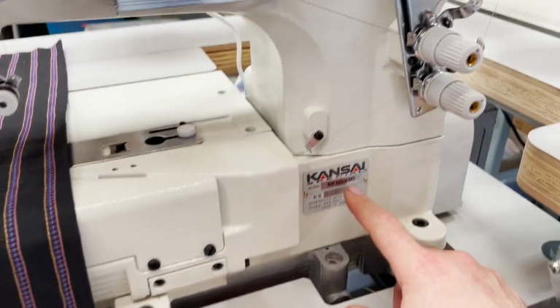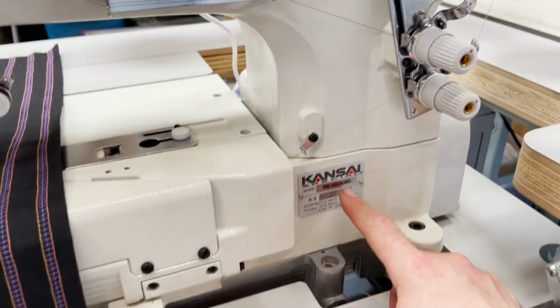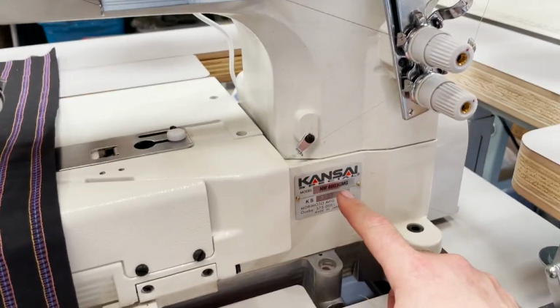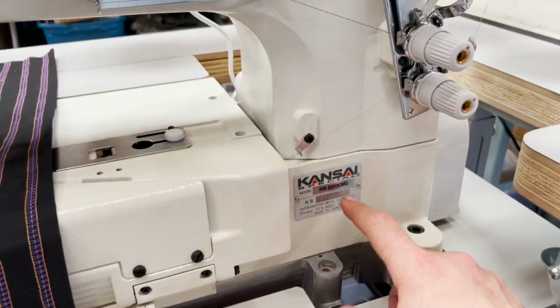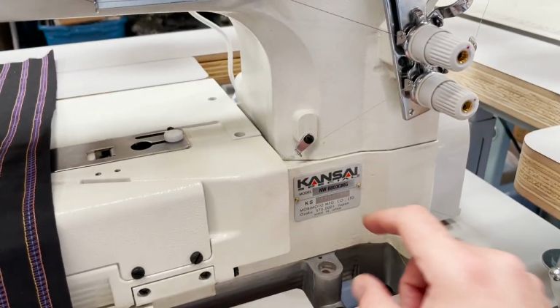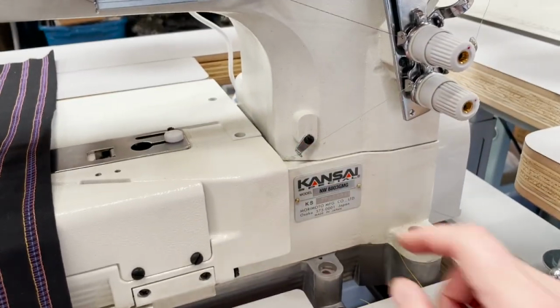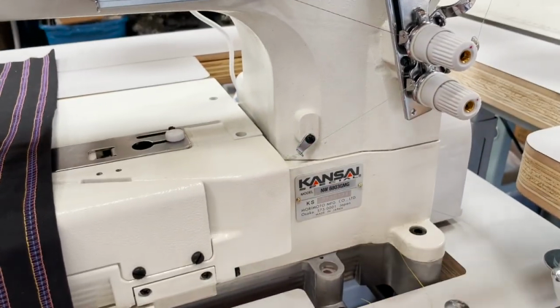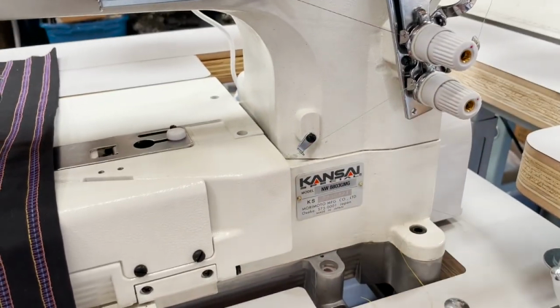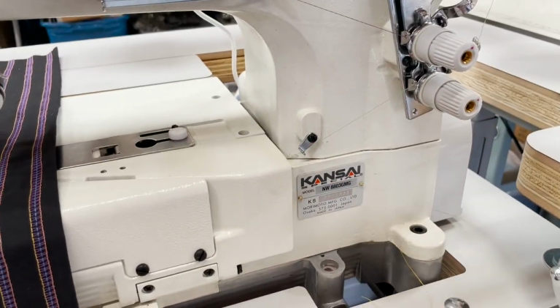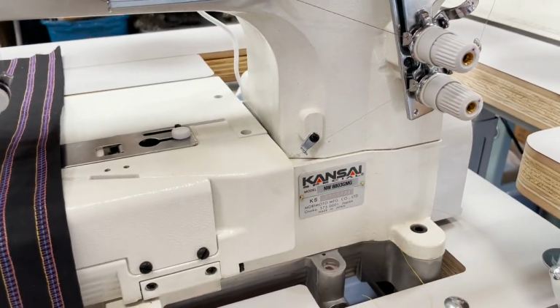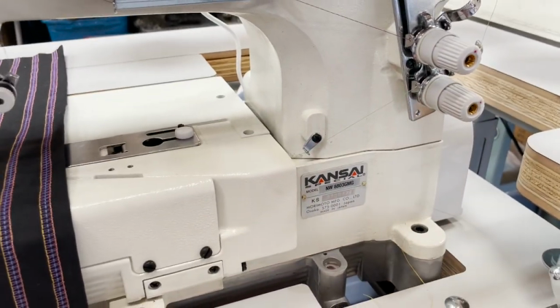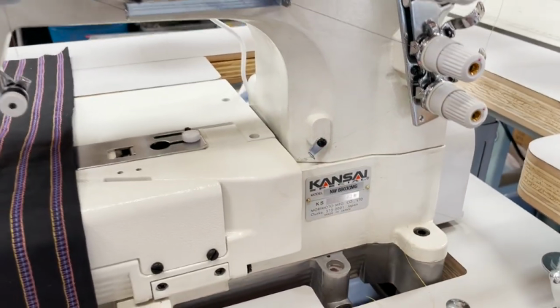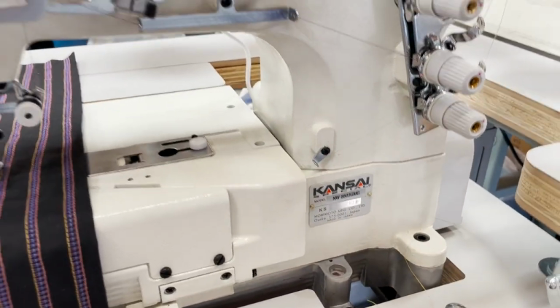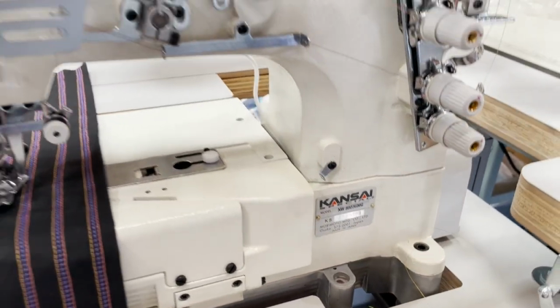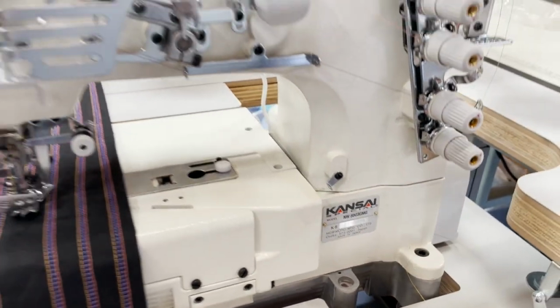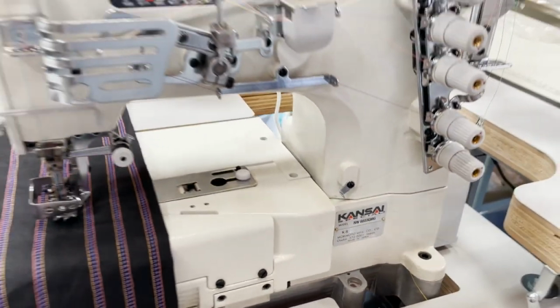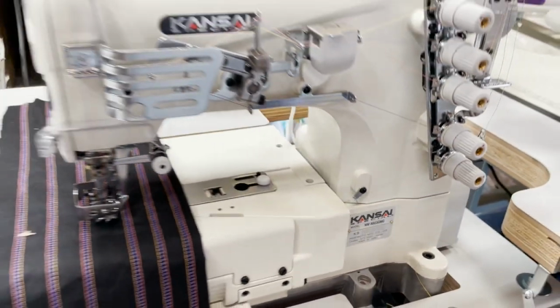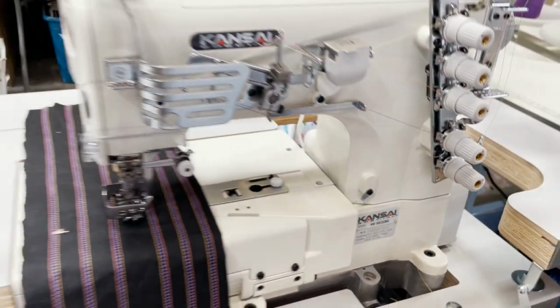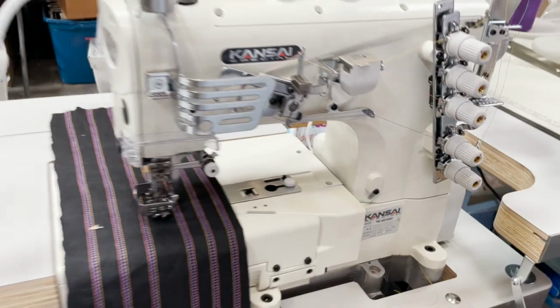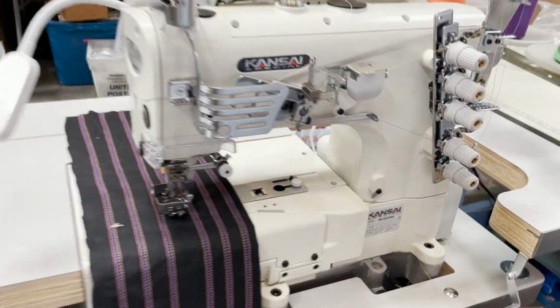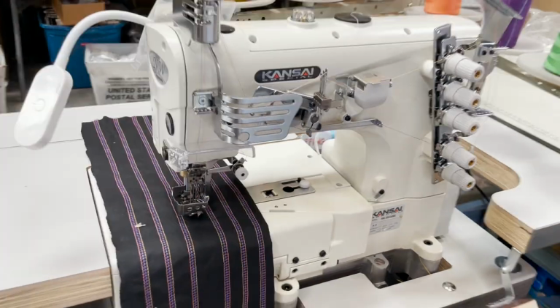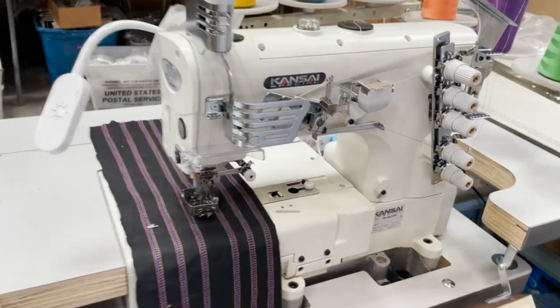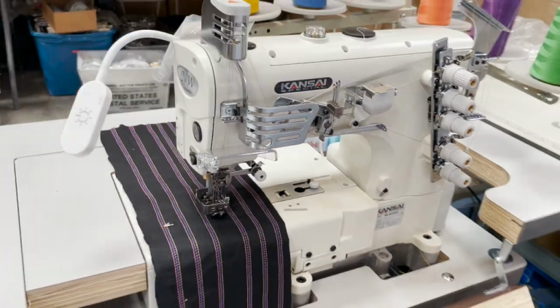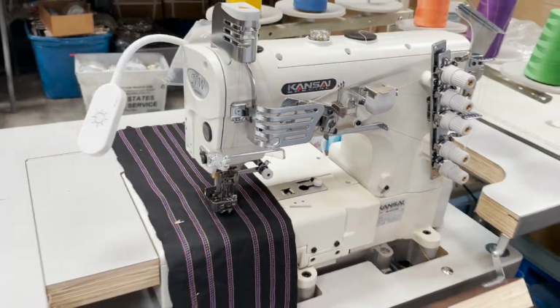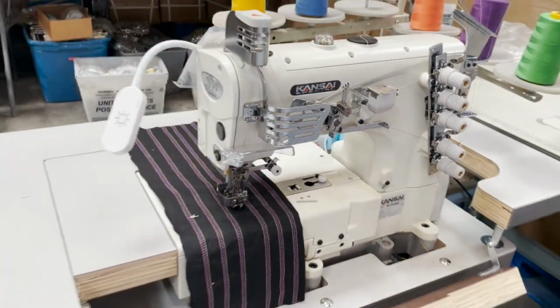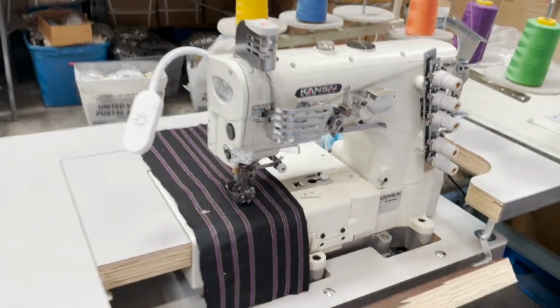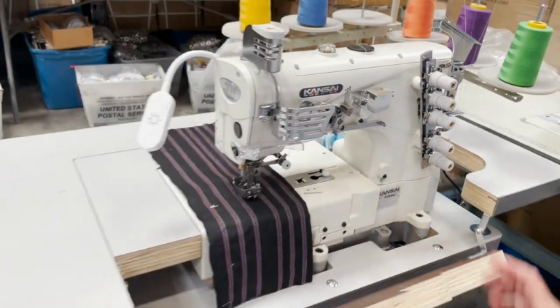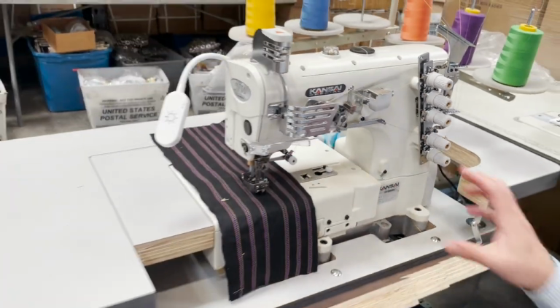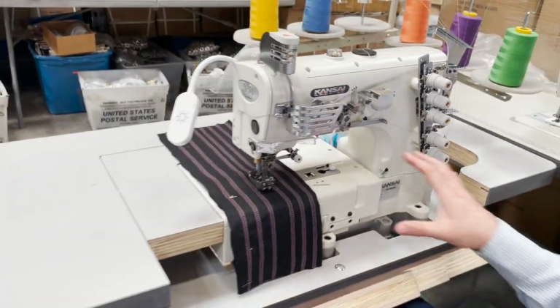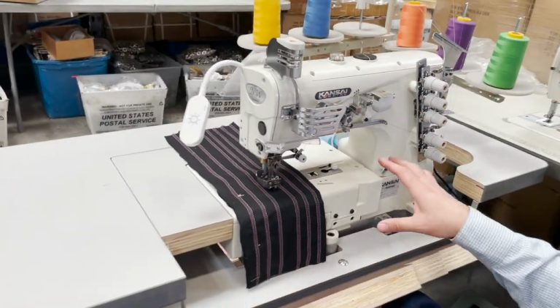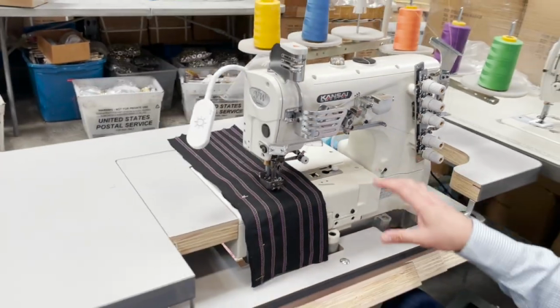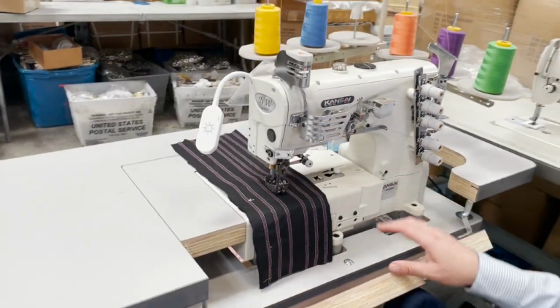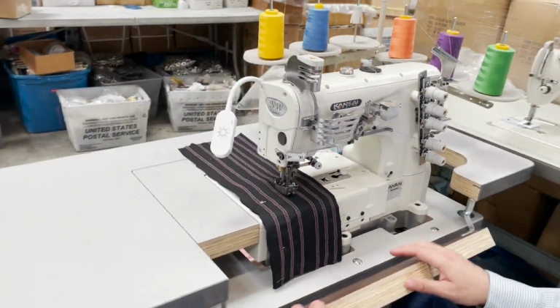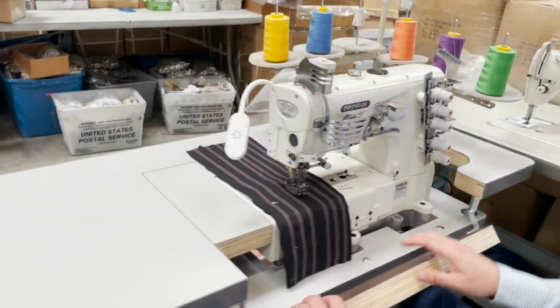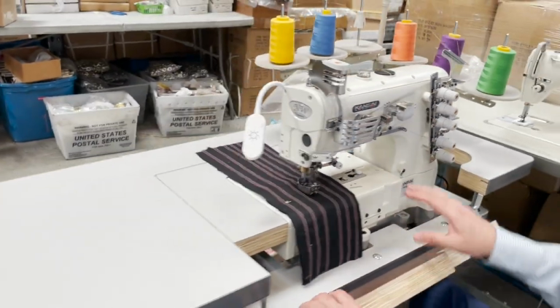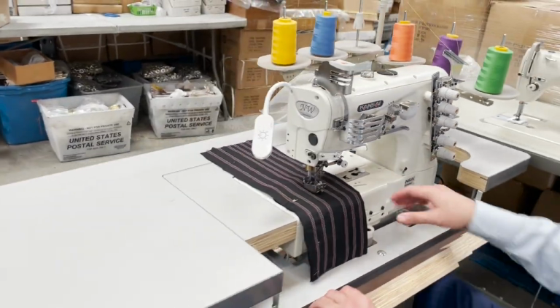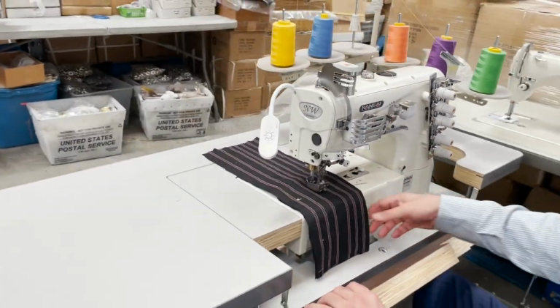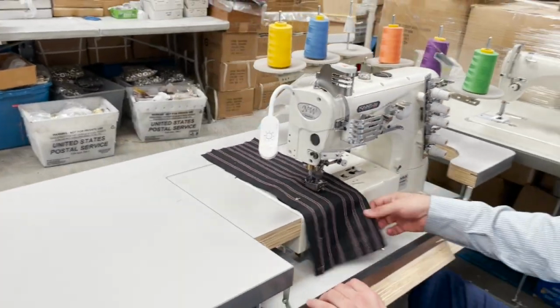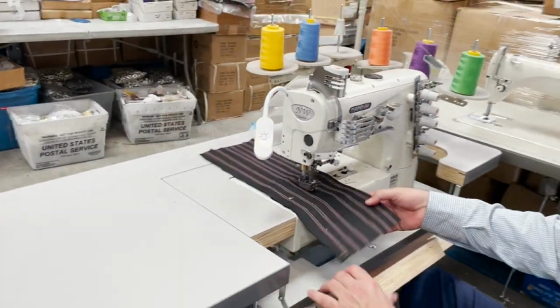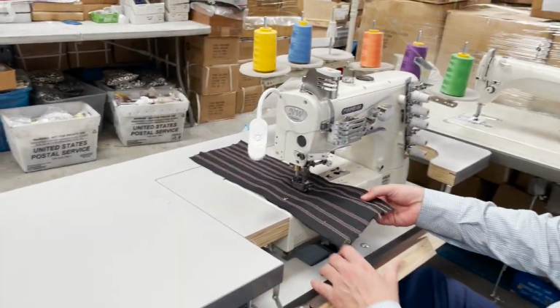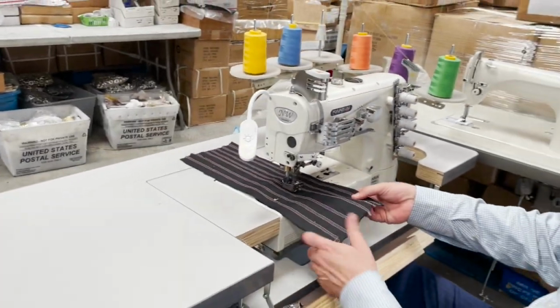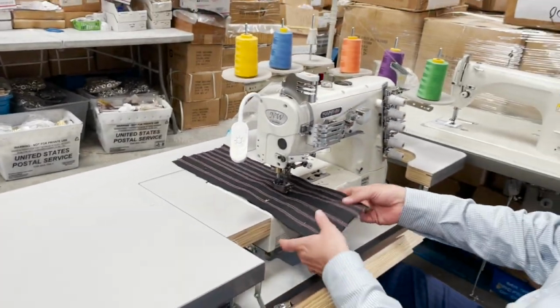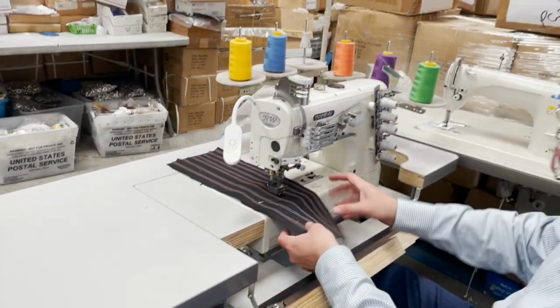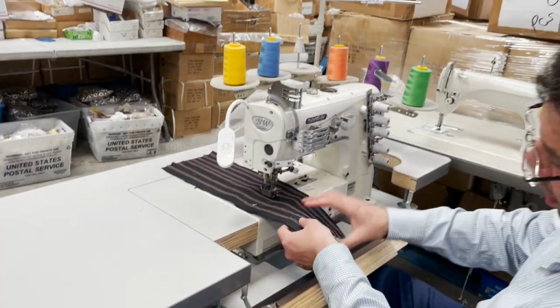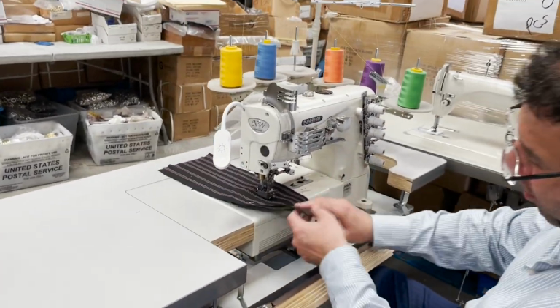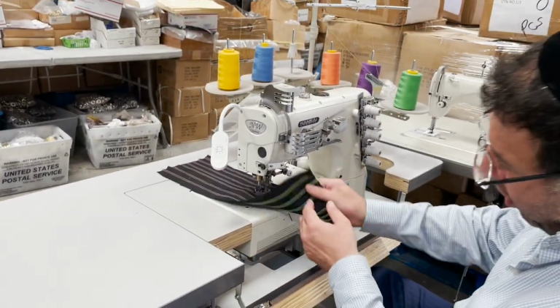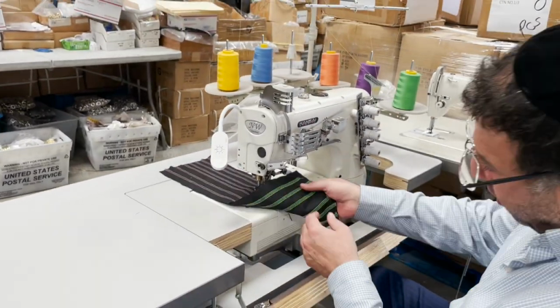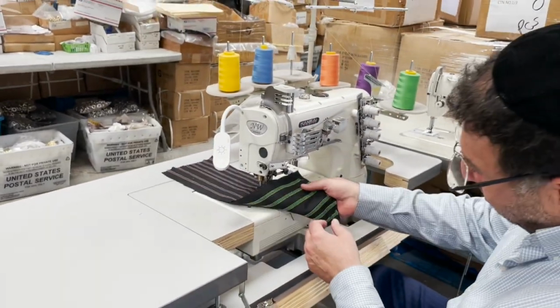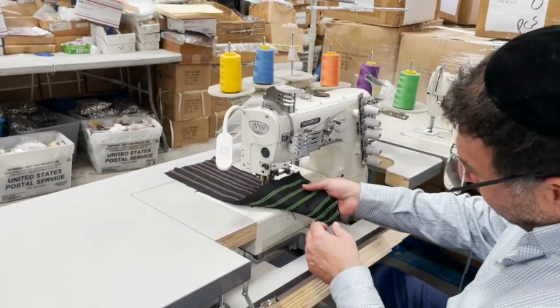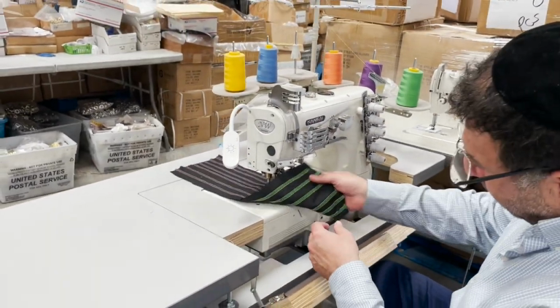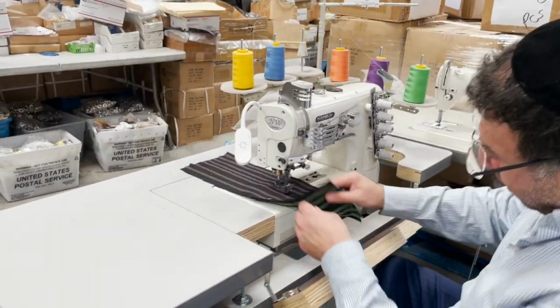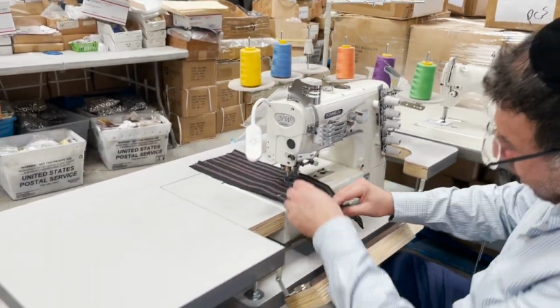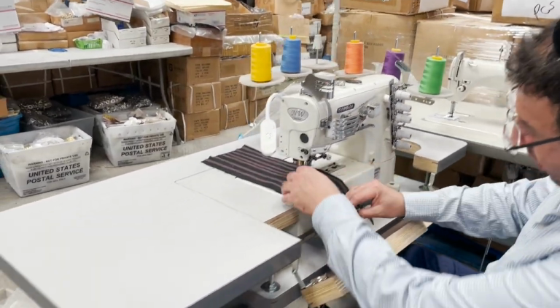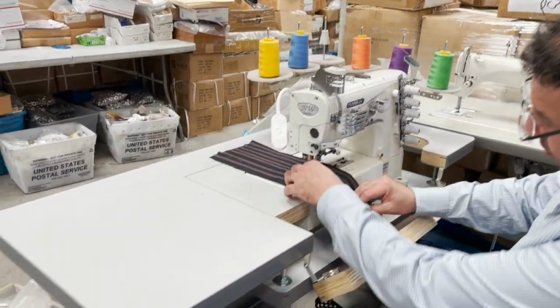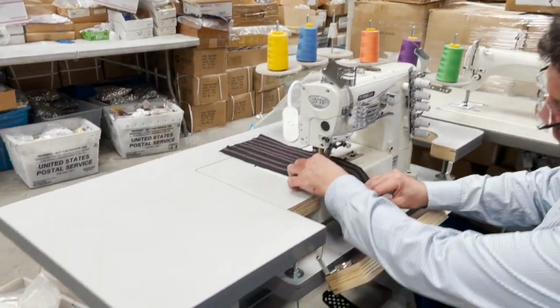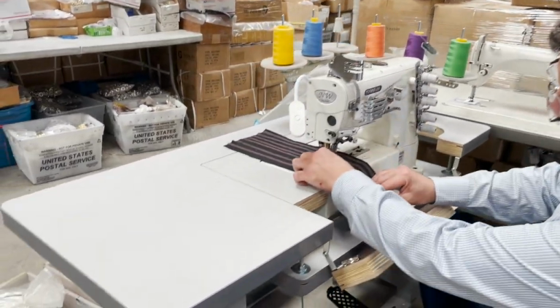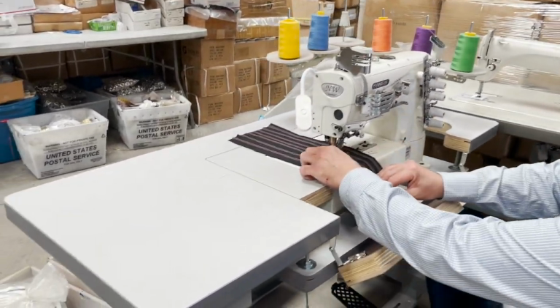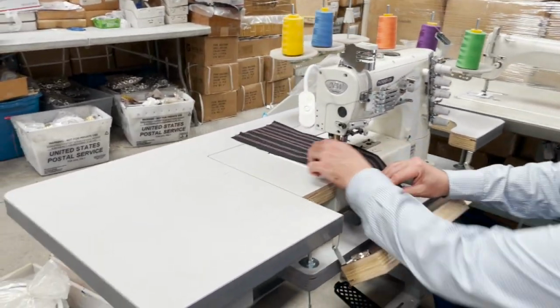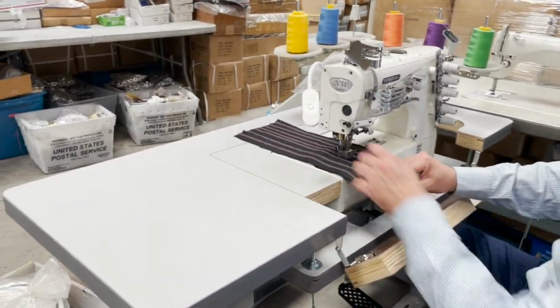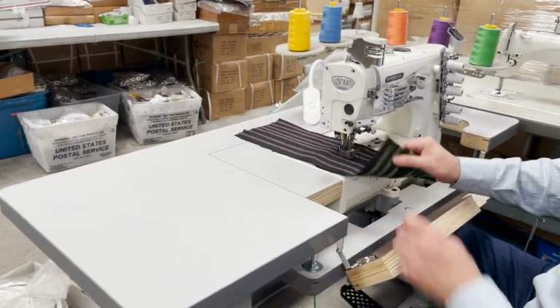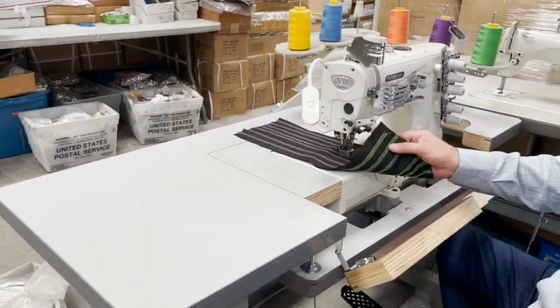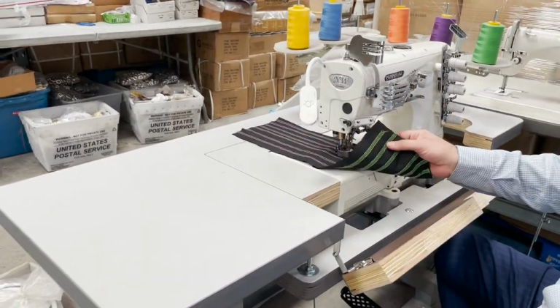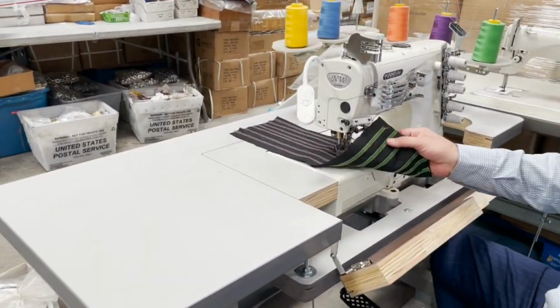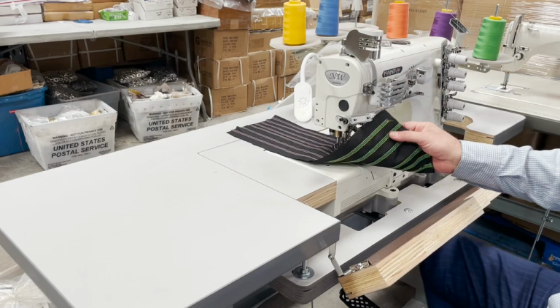Model NW8803GMG. It's a beautiful industrial frame machine, five thread top and bottom, and I'm sure you've seen other videos. I did both on Nutek cover stitch and Pegasus.